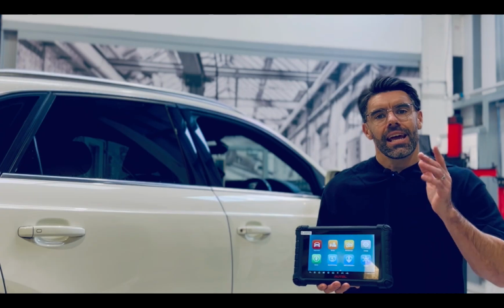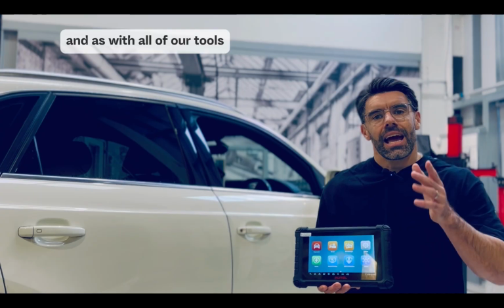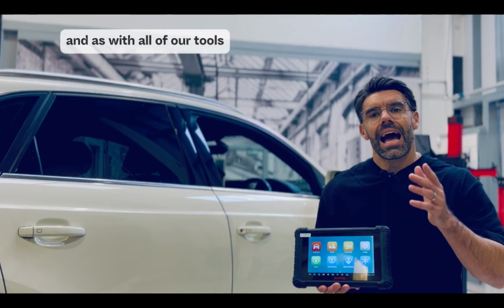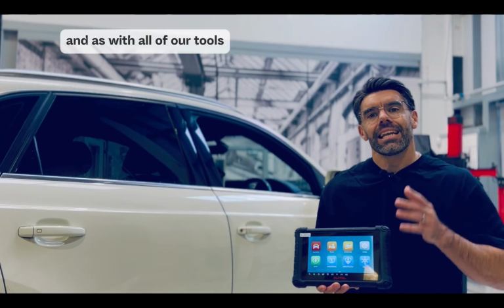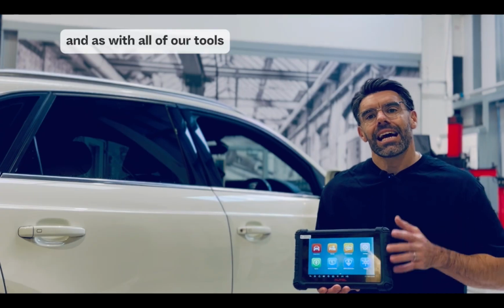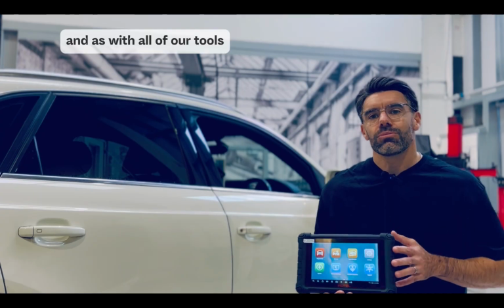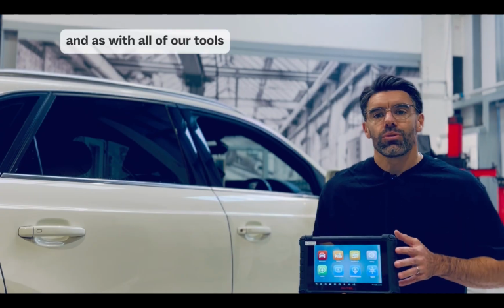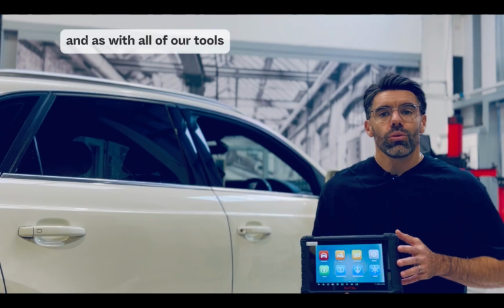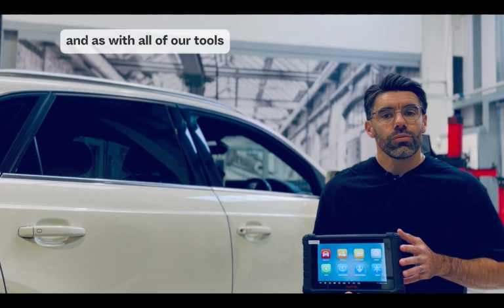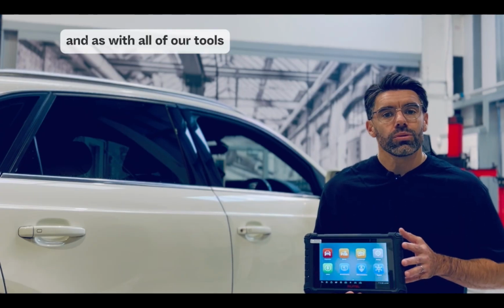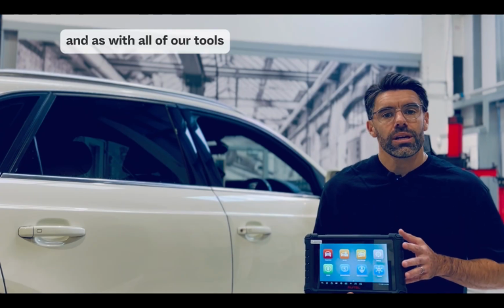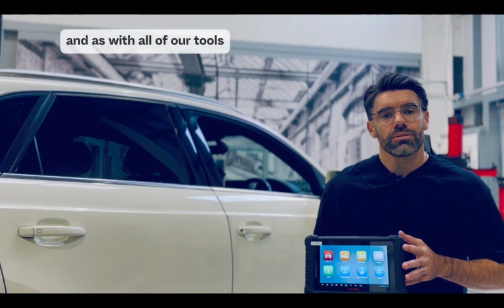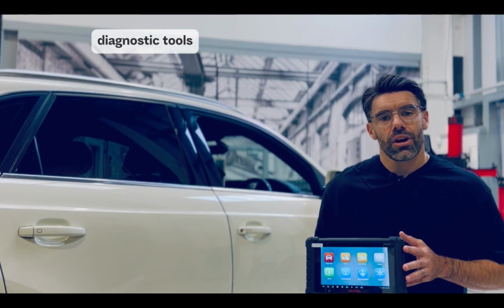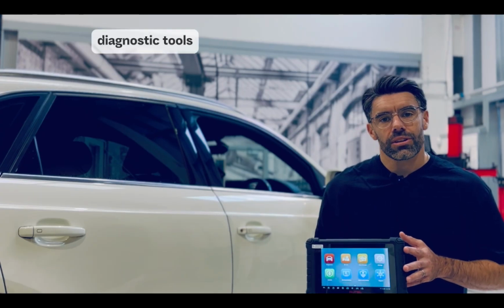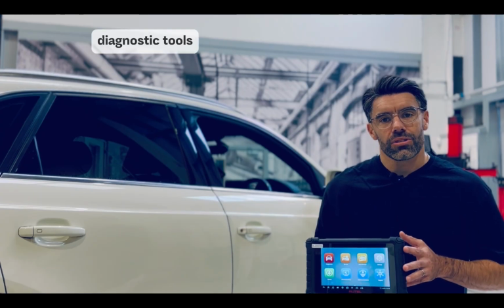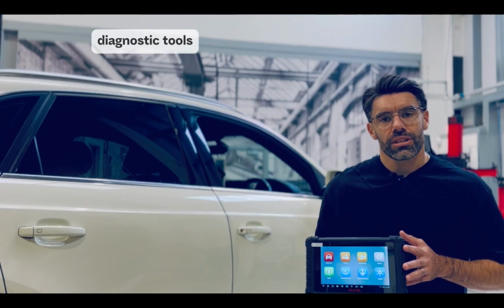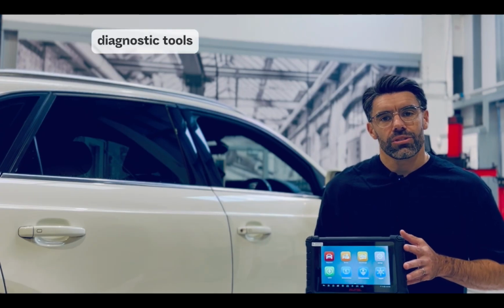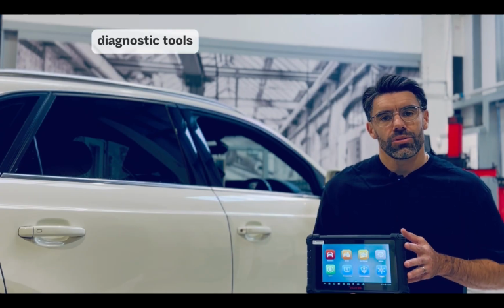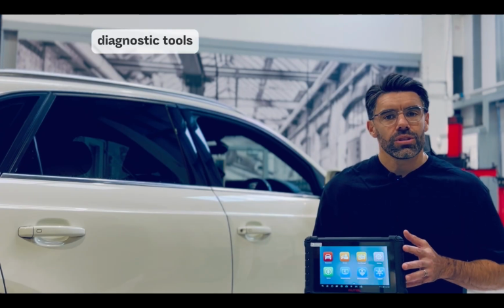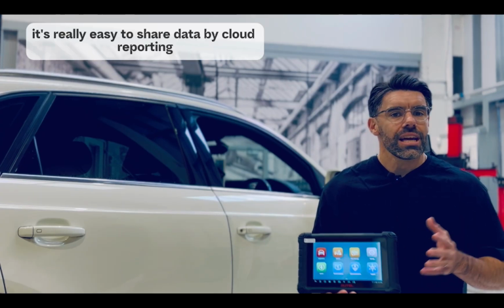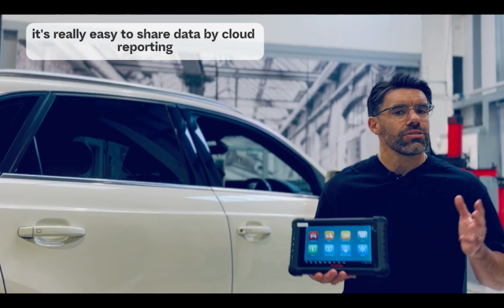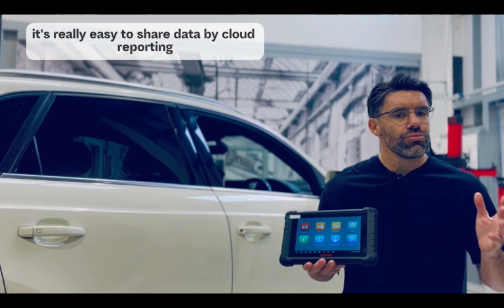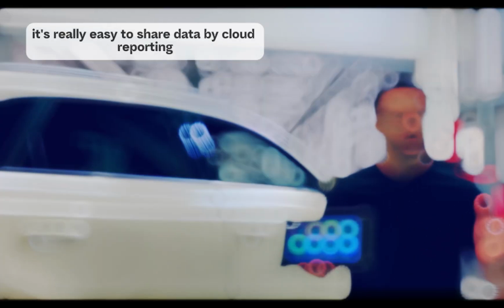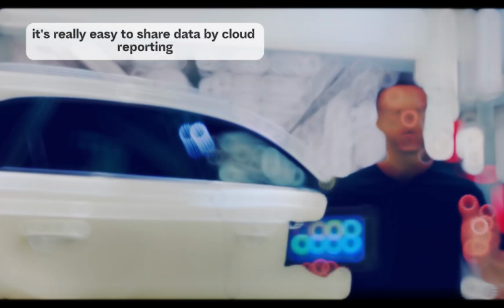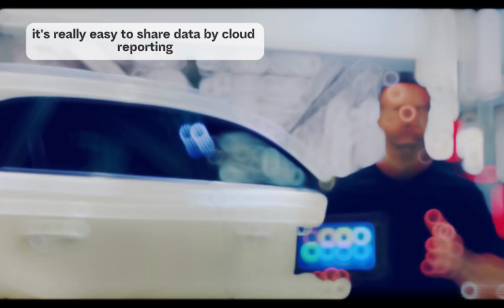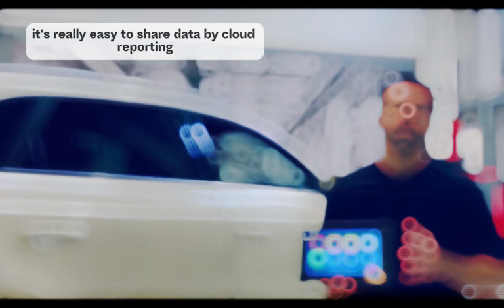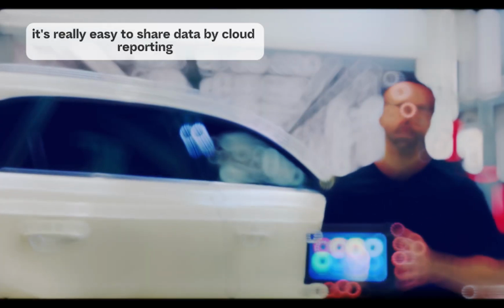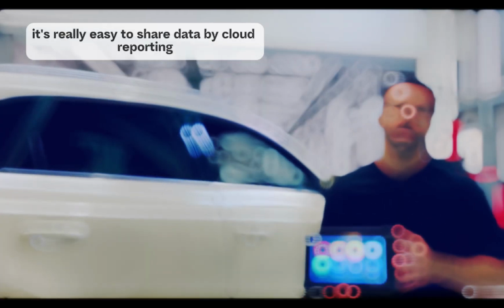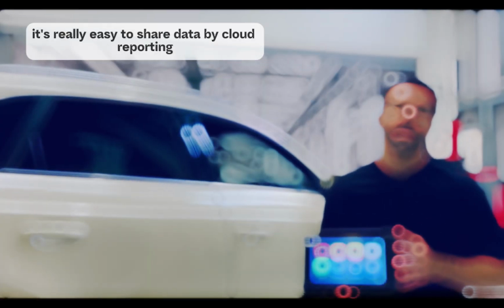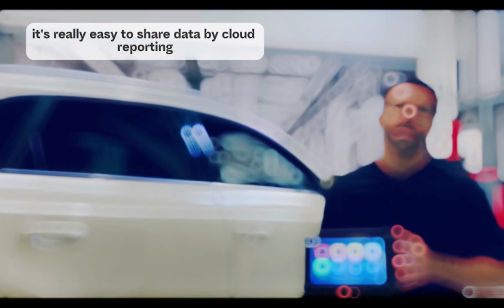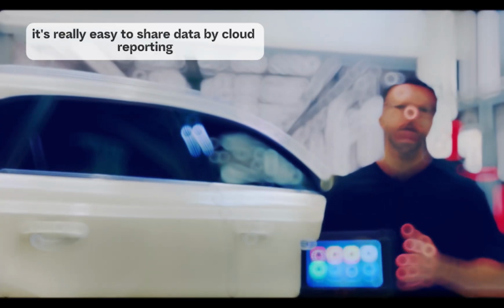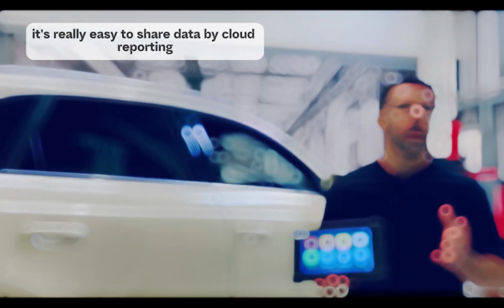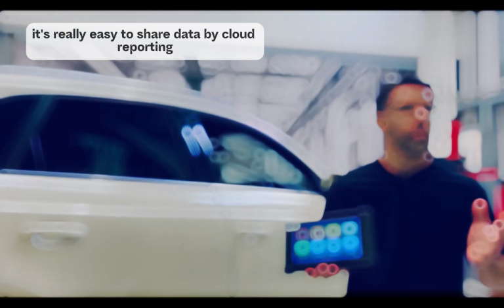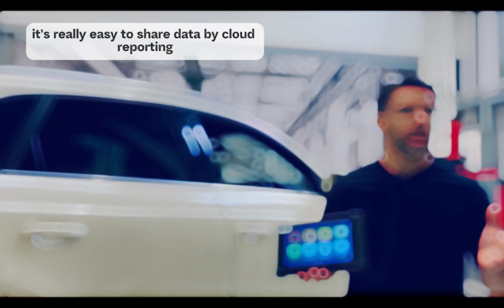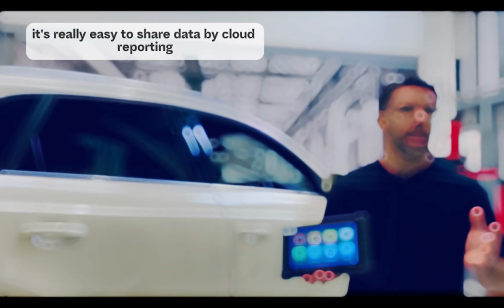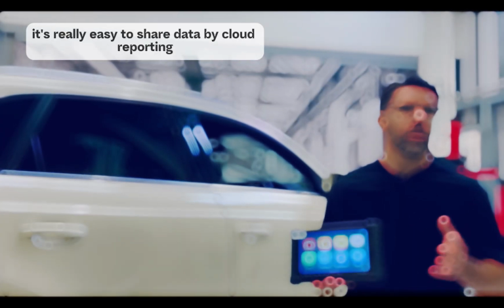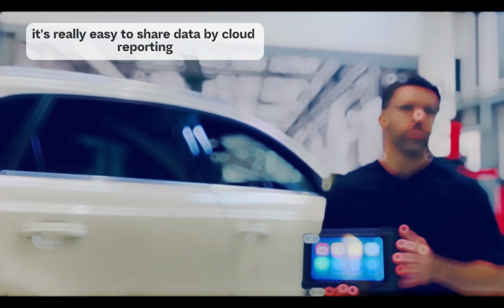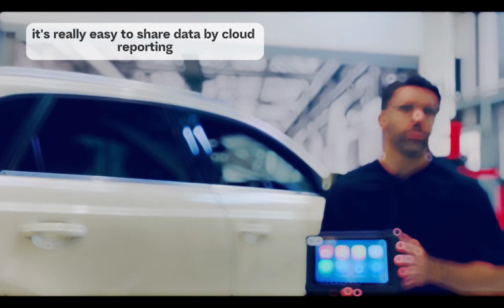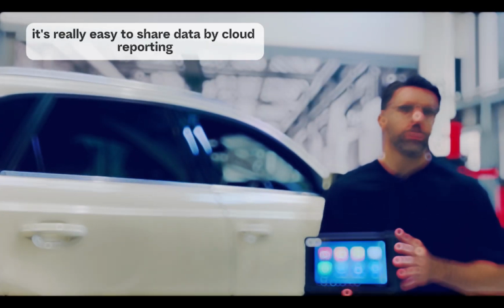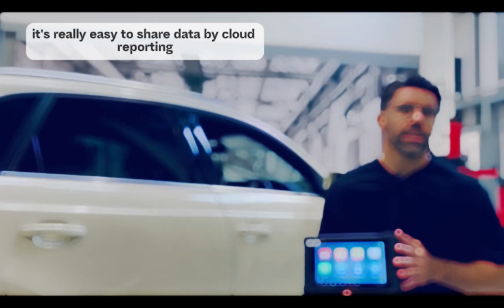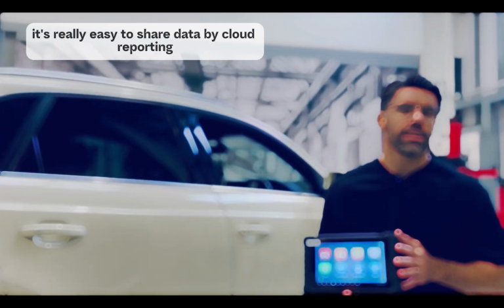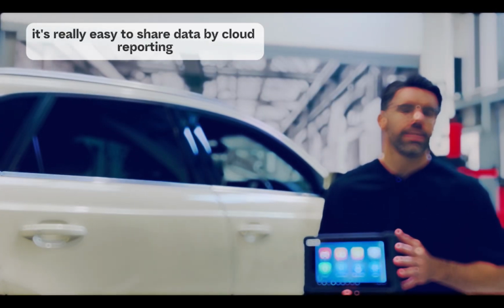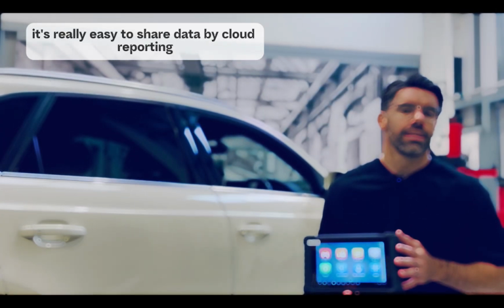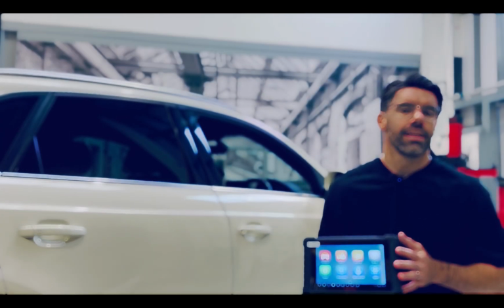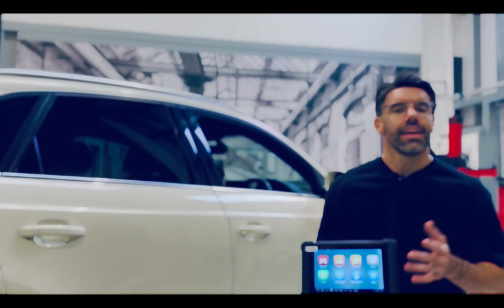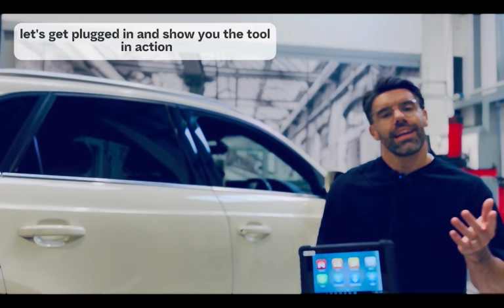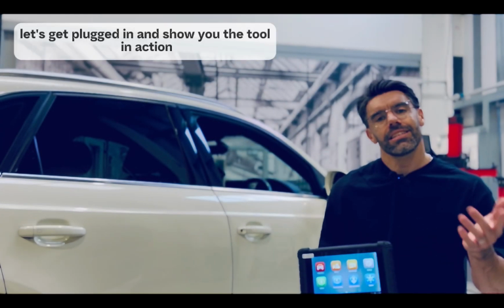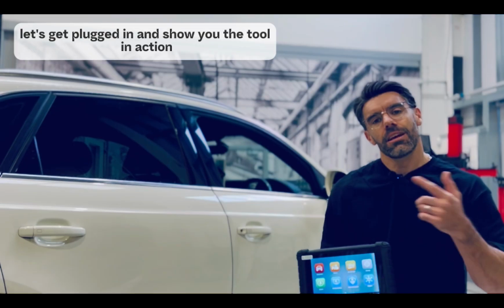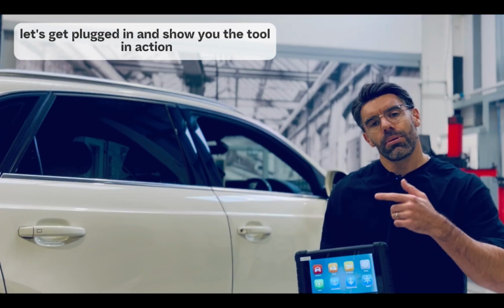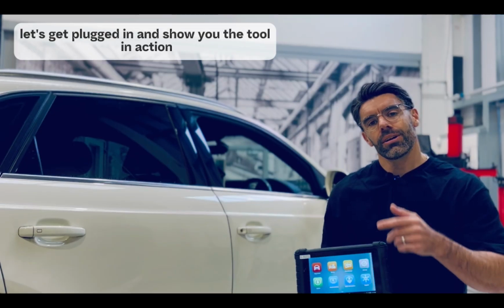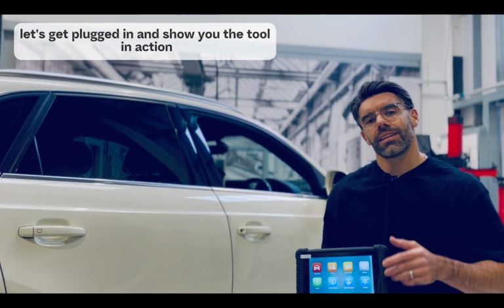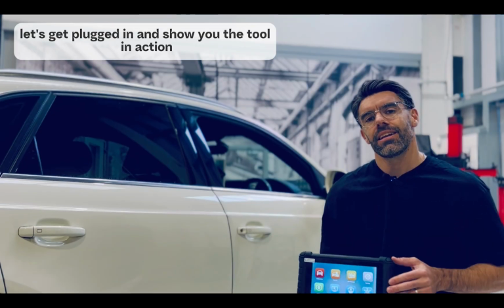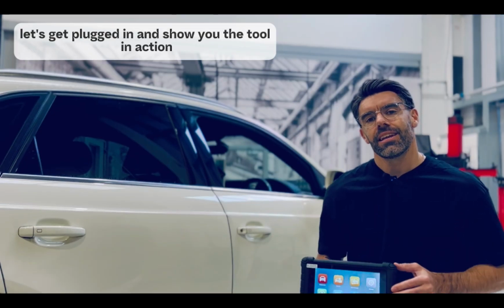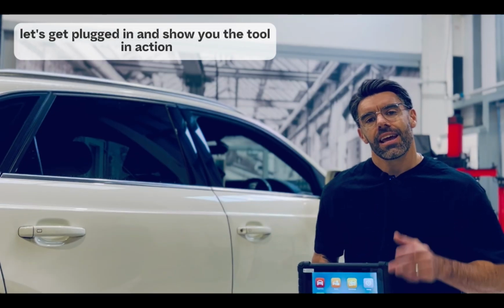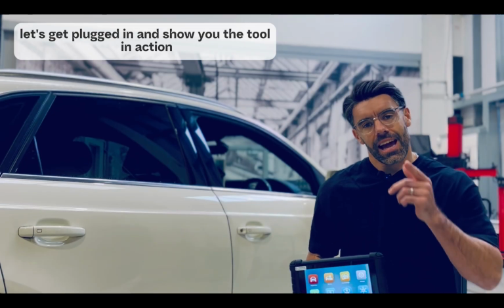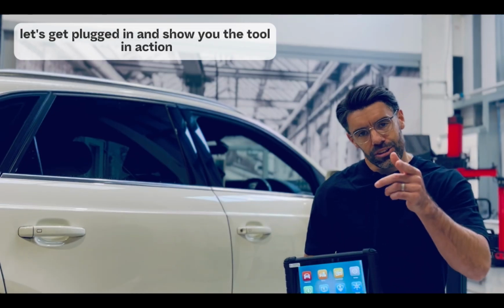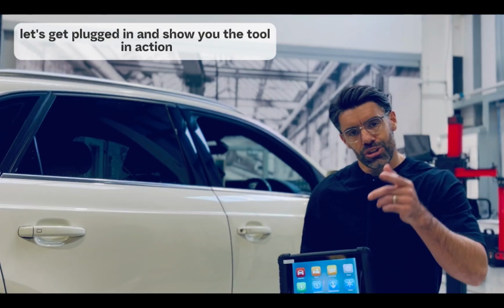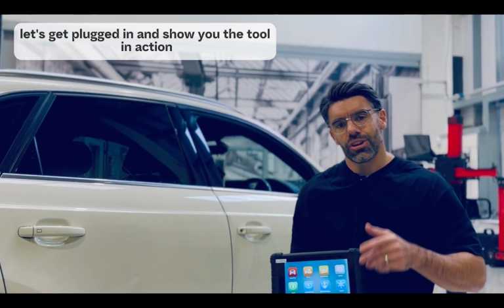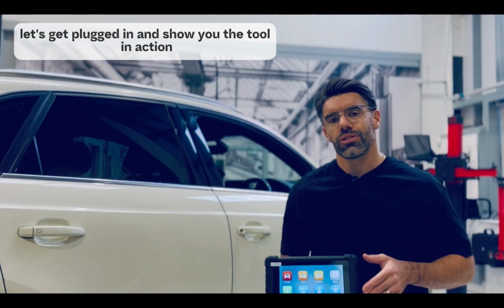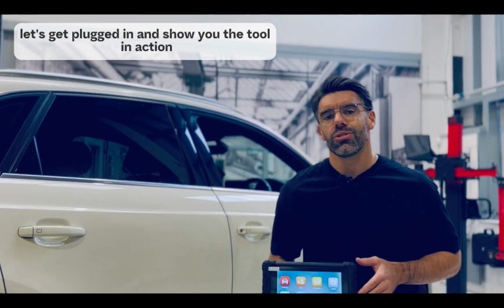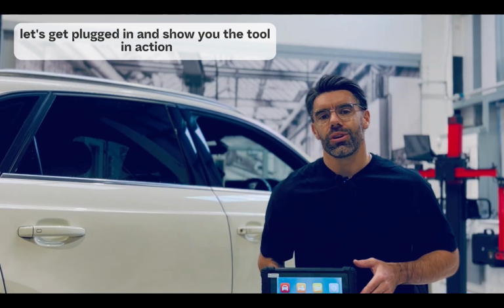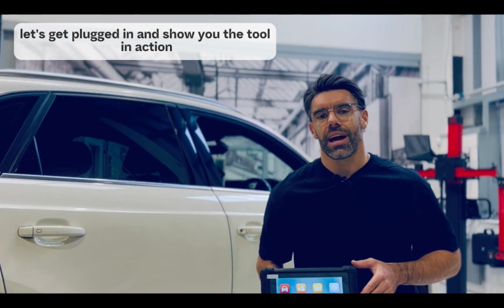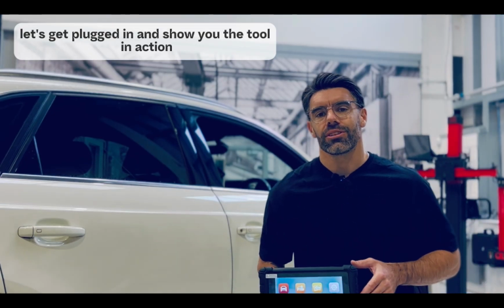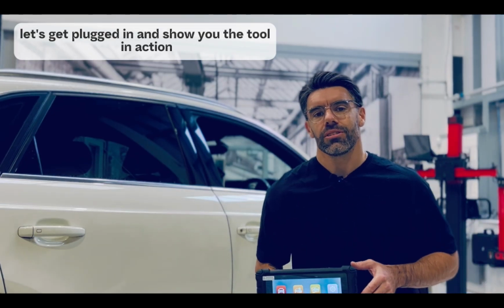And as with all of Autel's diagnostic tools, it's really easy to share data by cloud reporting. Let's get plugged in and show you the tool in action.